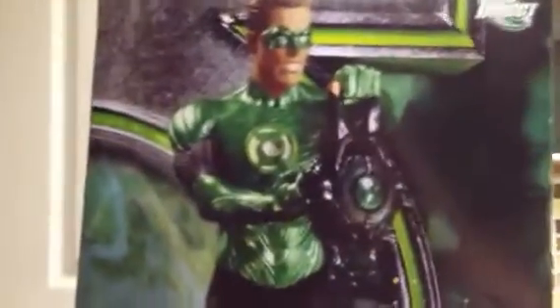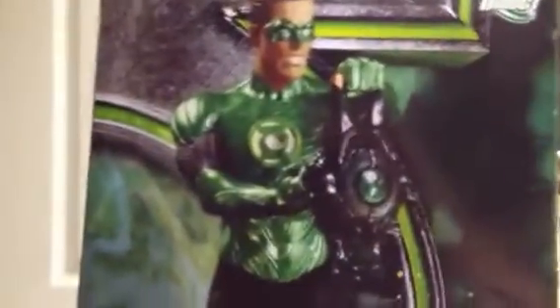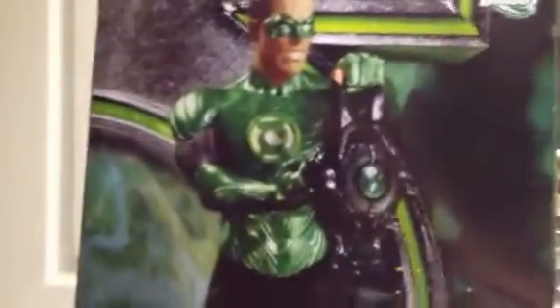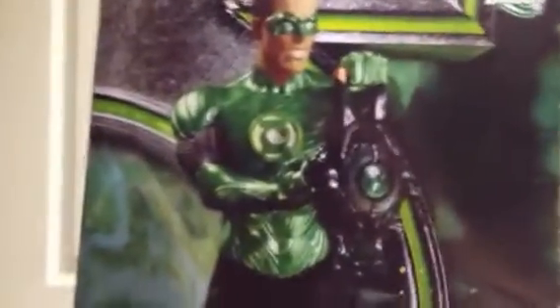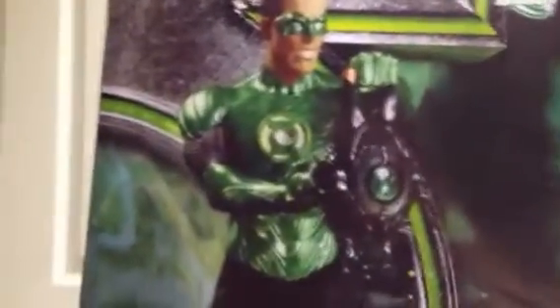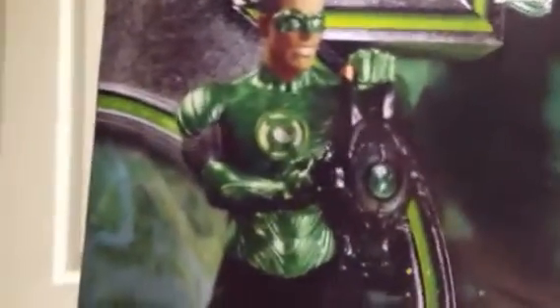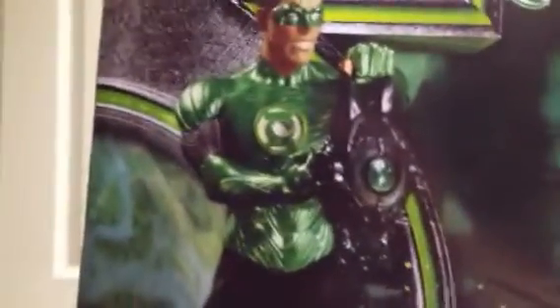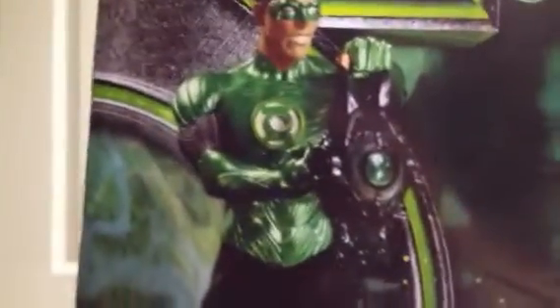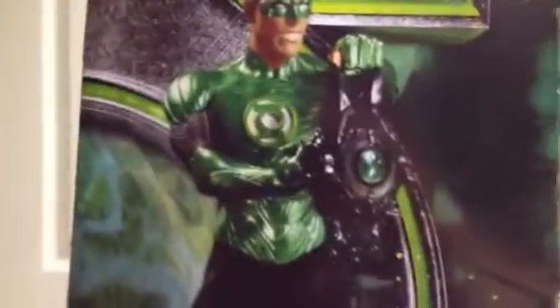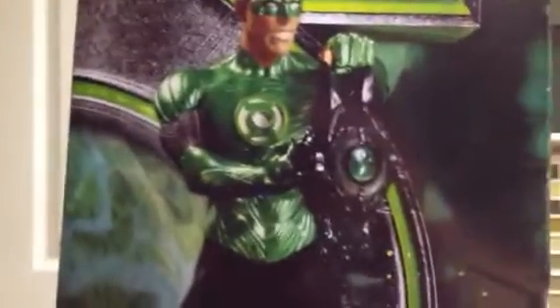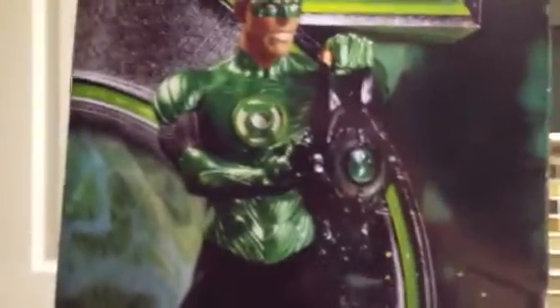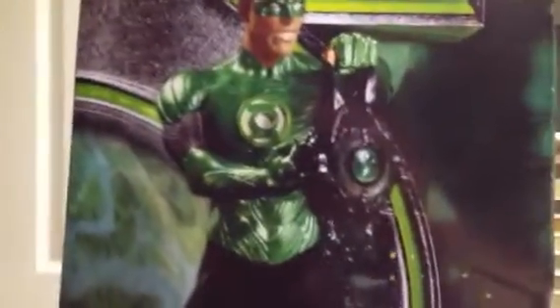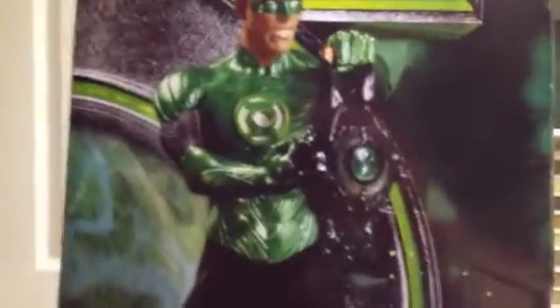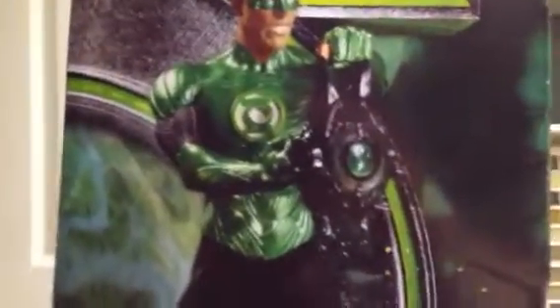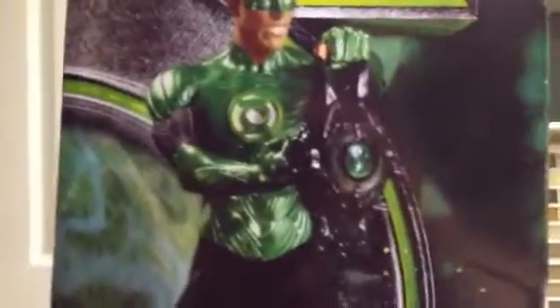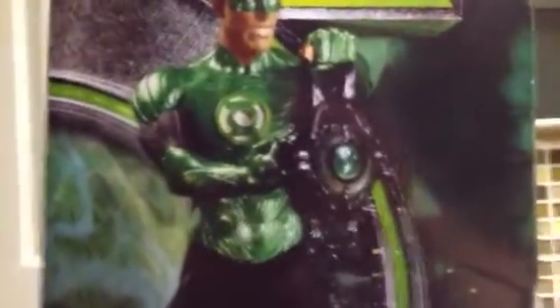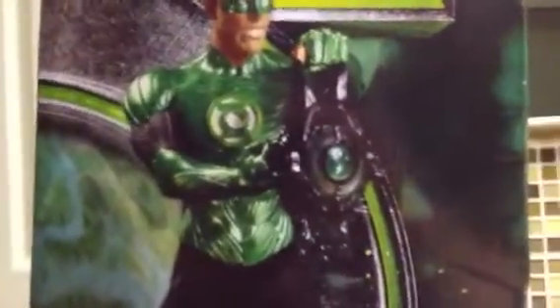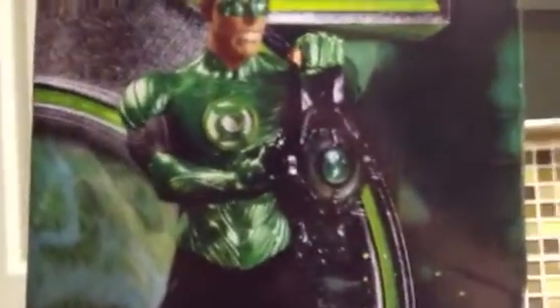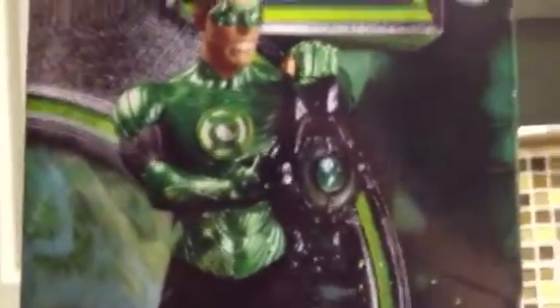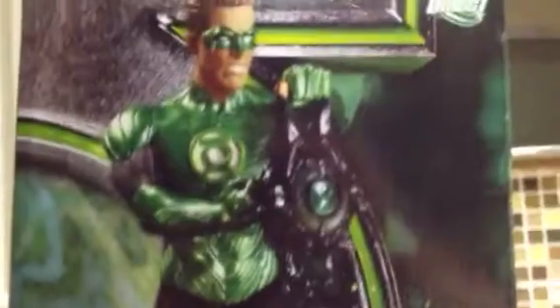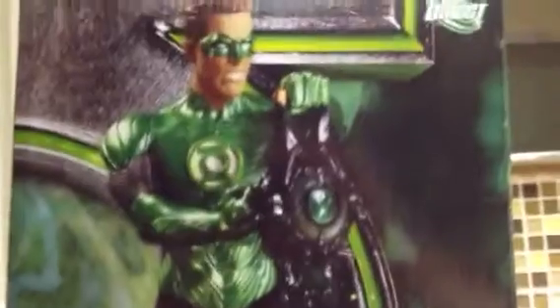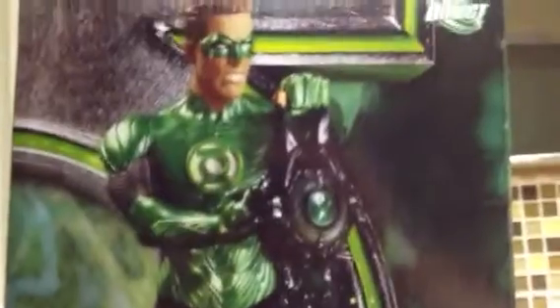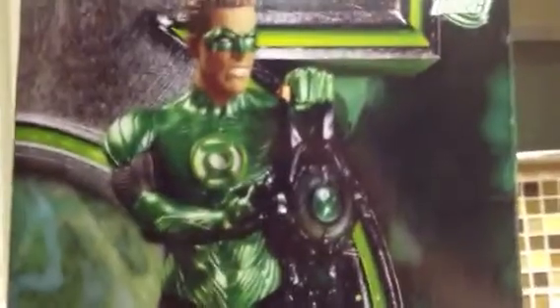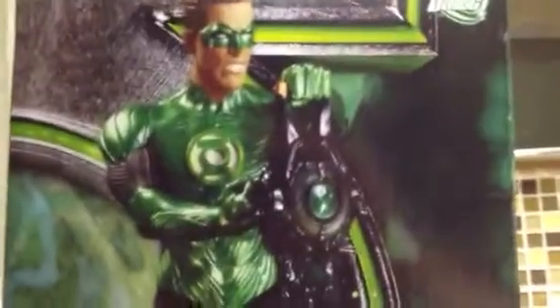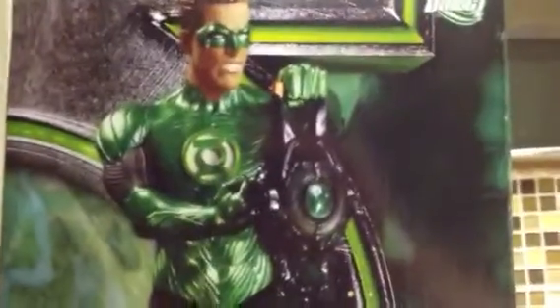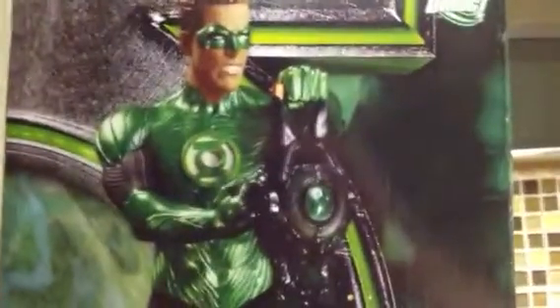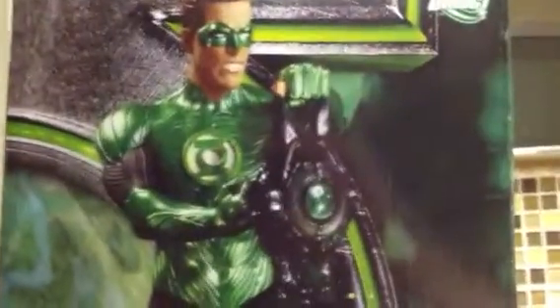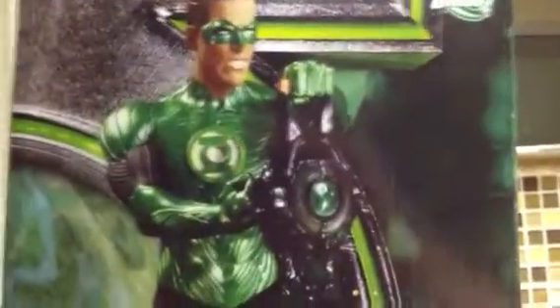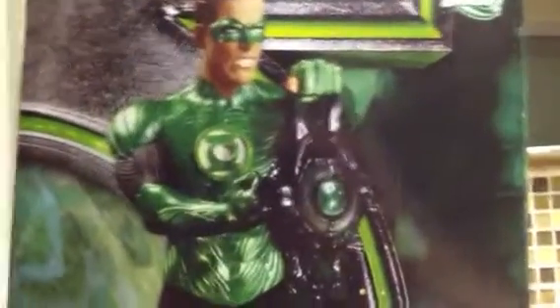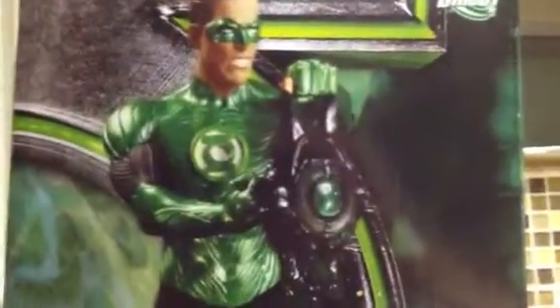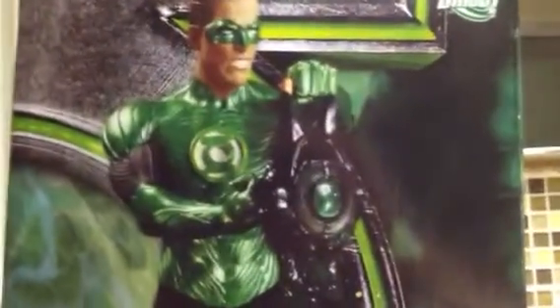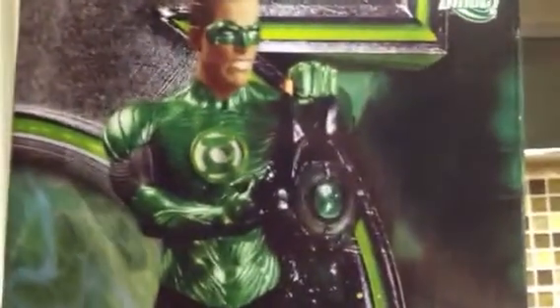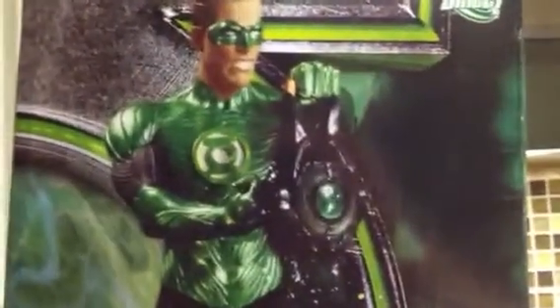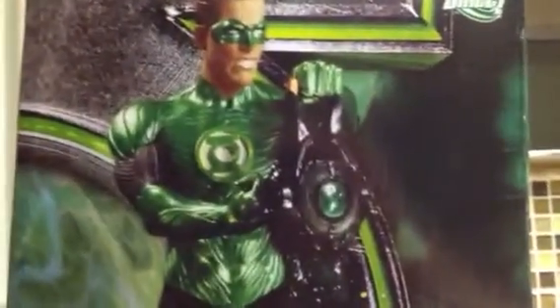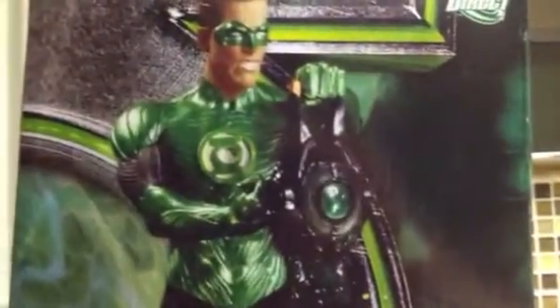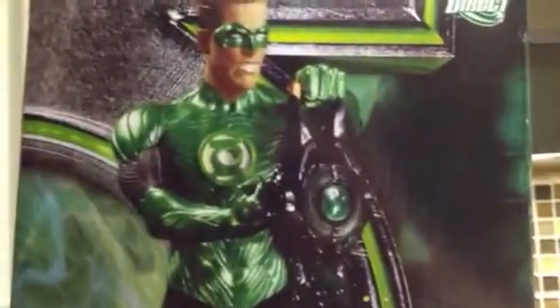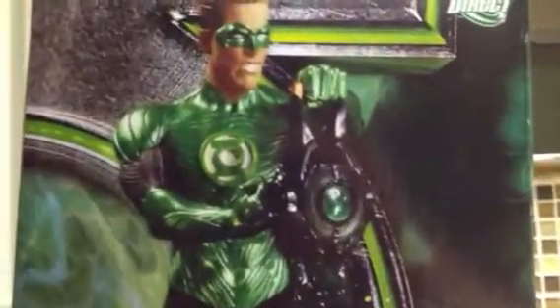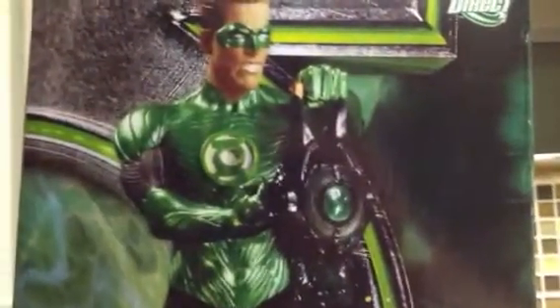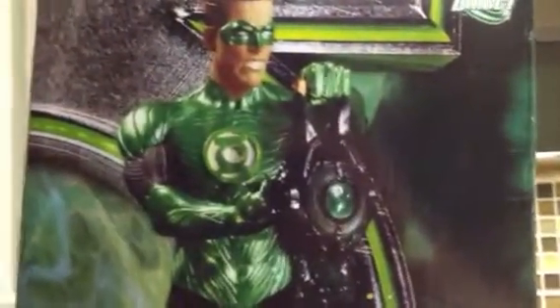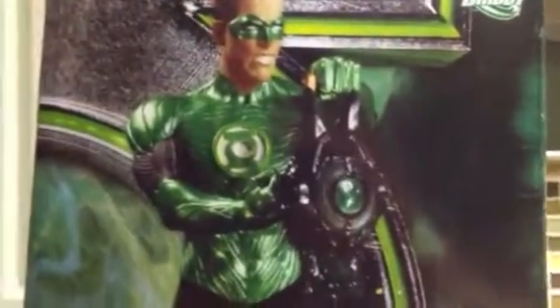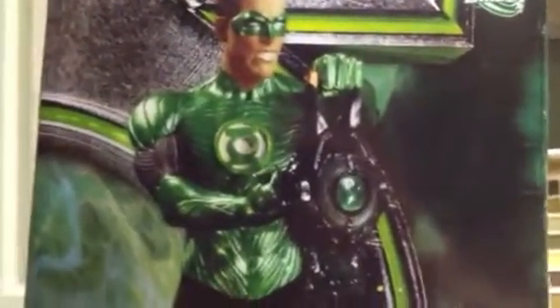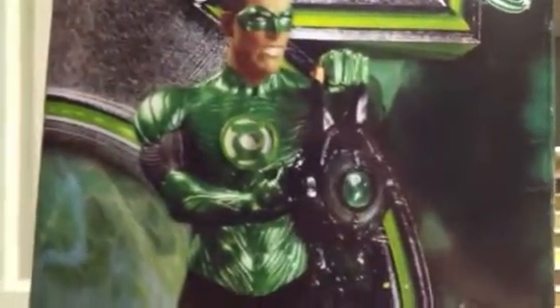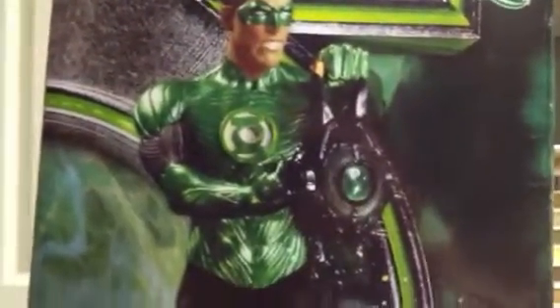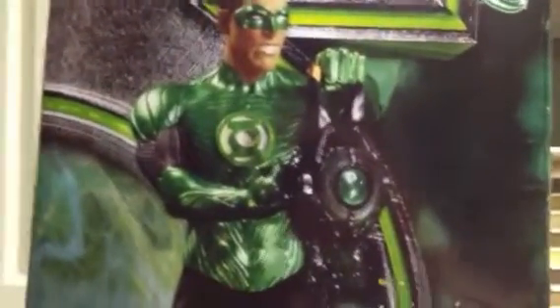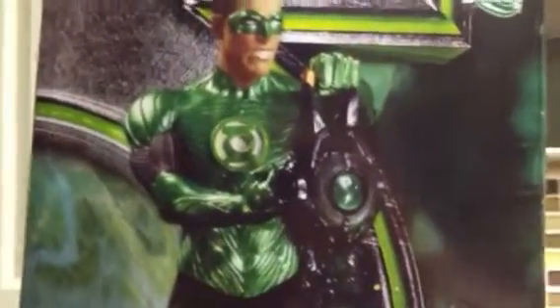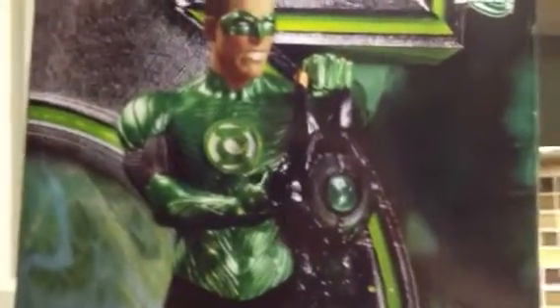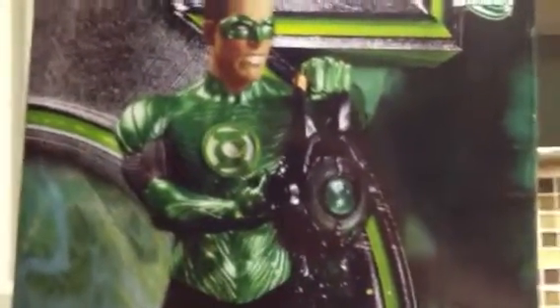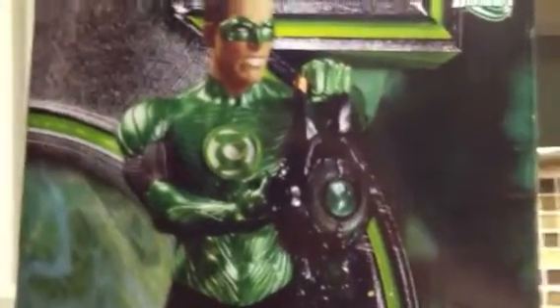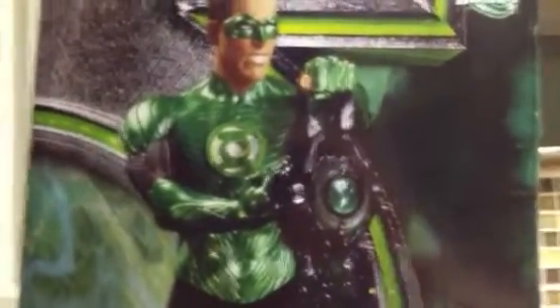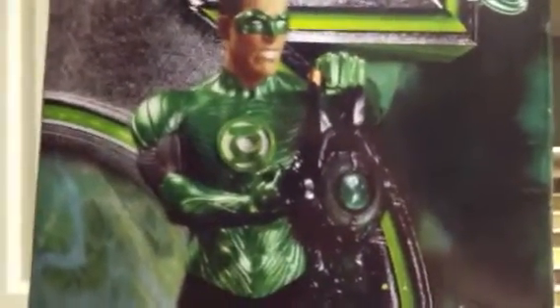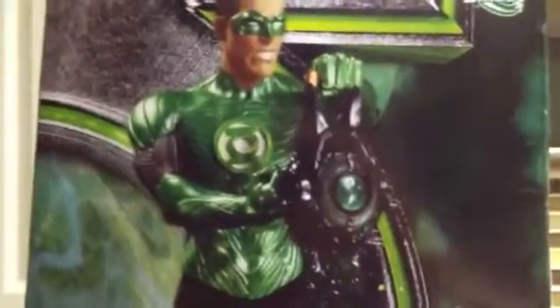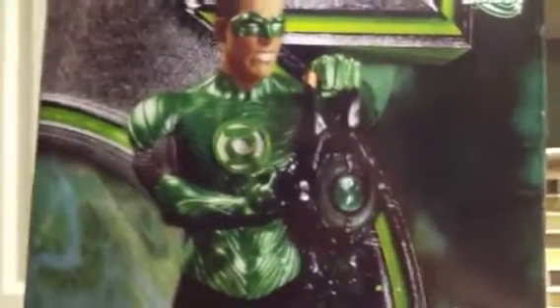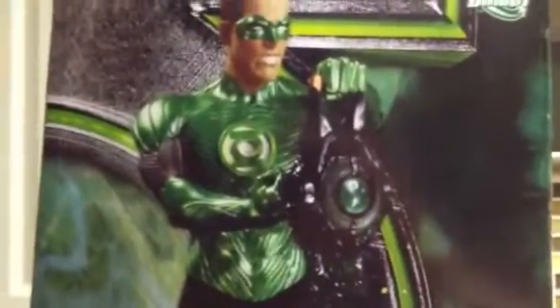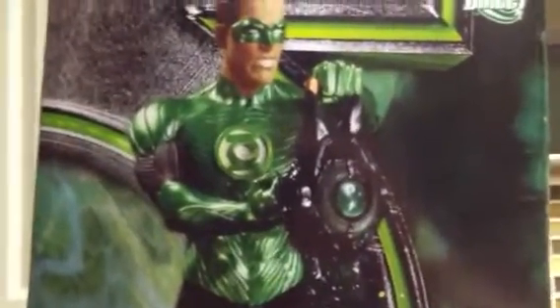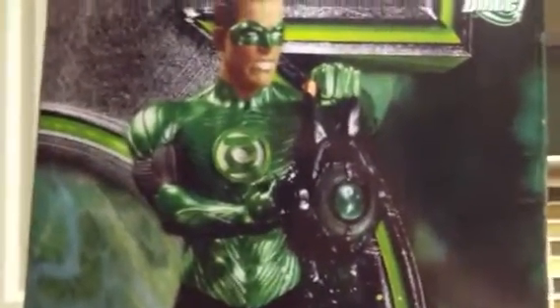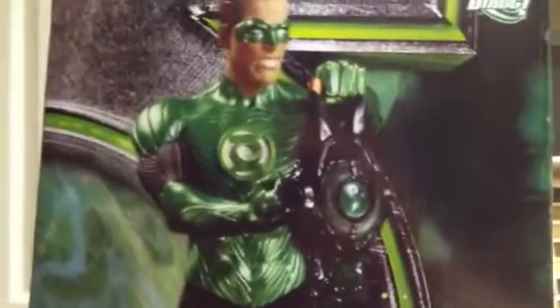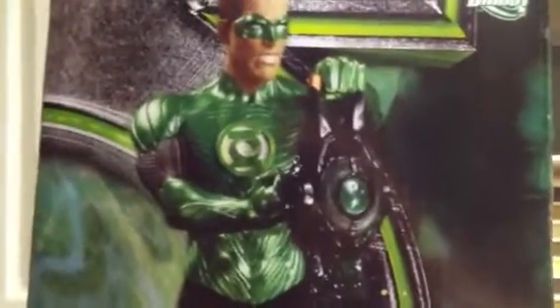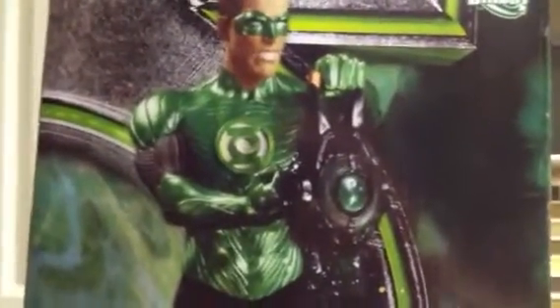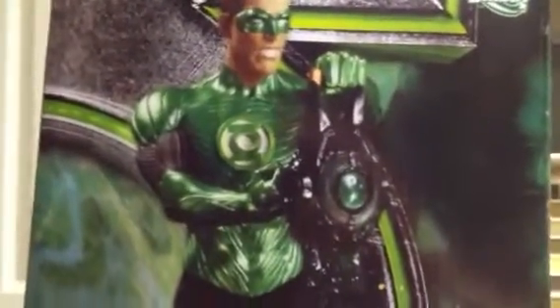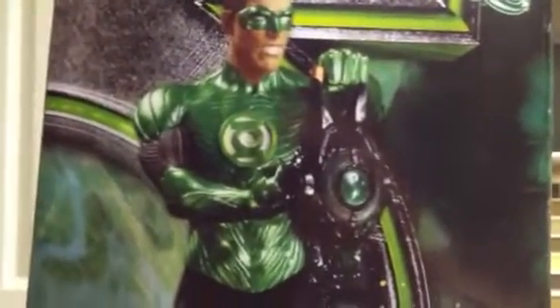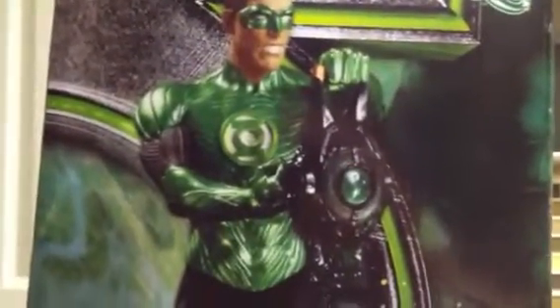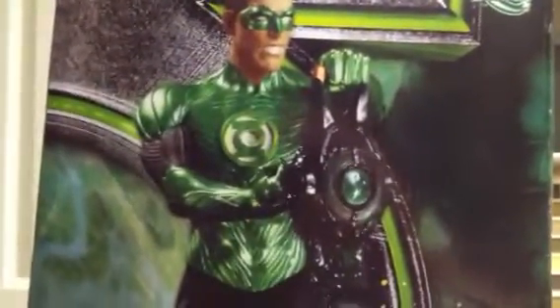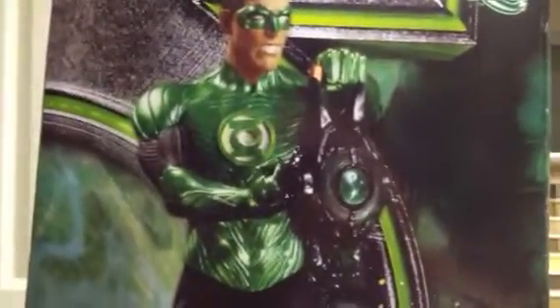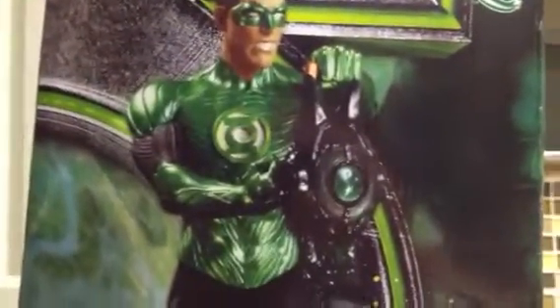I like the look of the Green Lantern from the movie, so that's another reason why I picked it up. Just giving you guys a heads up on that — I'll do a review on this soon, so stay tuned. Got a lot in the way.